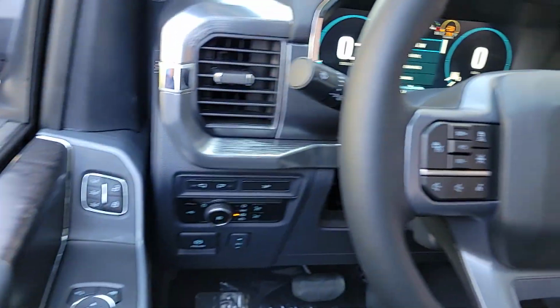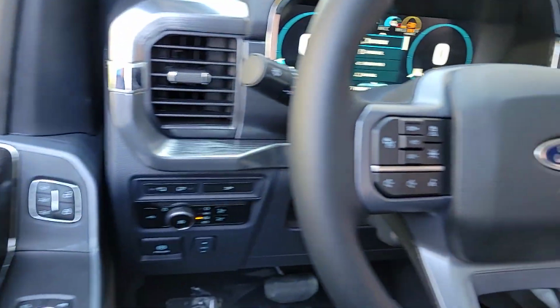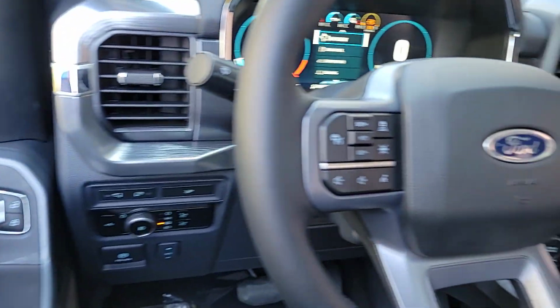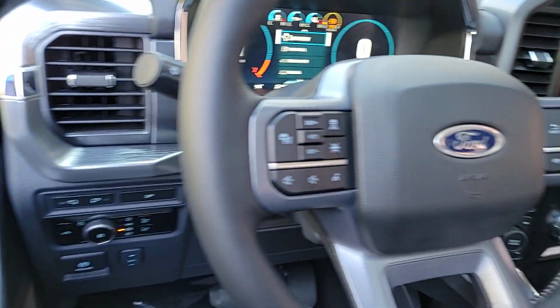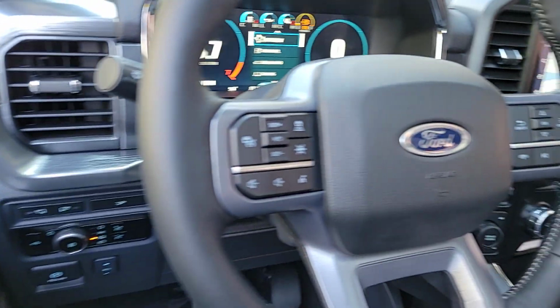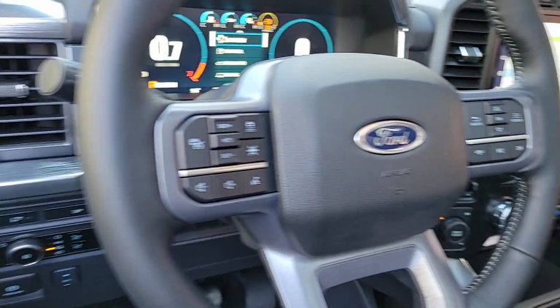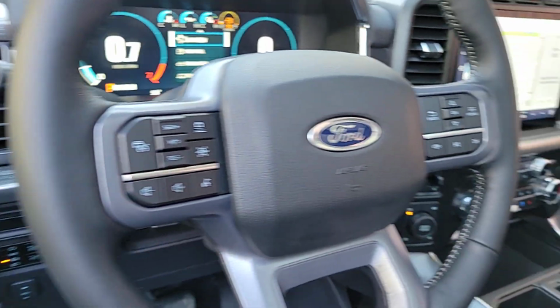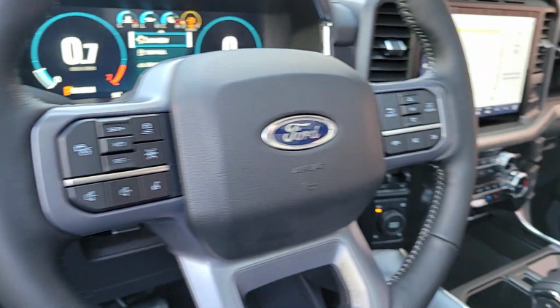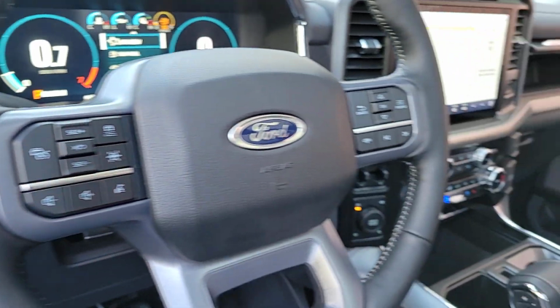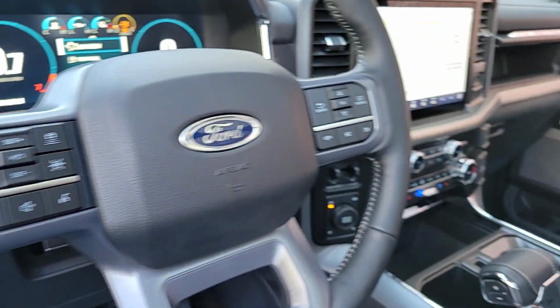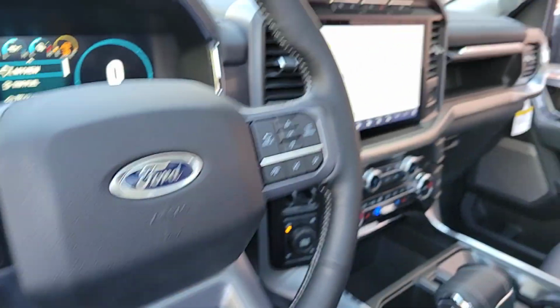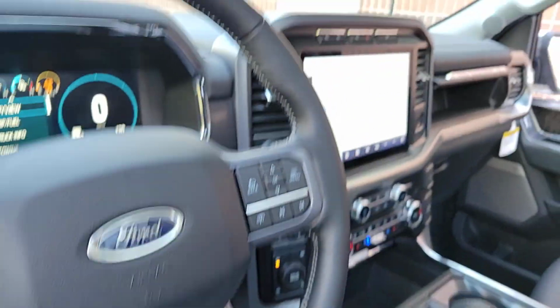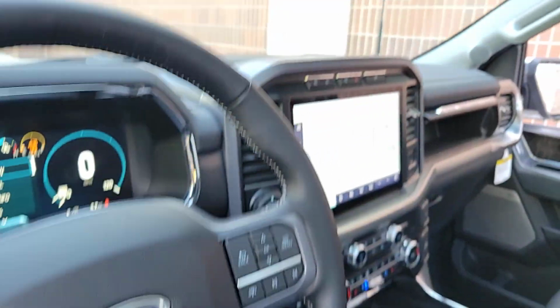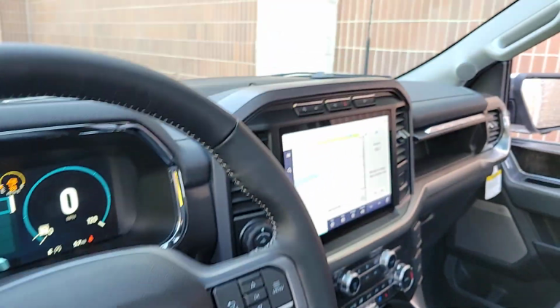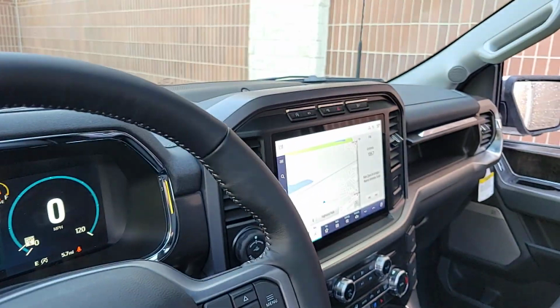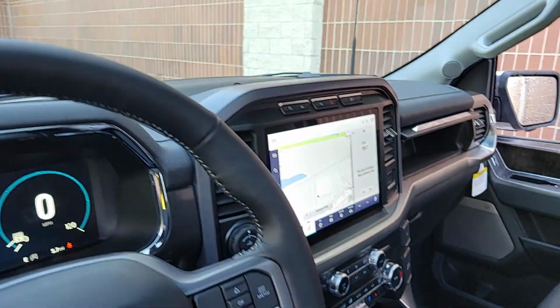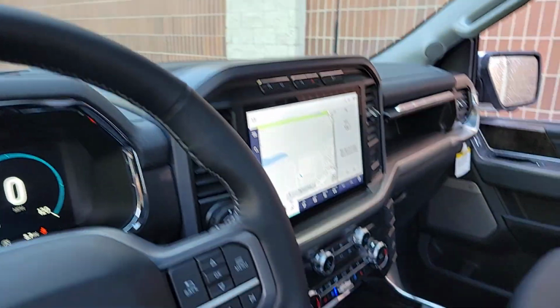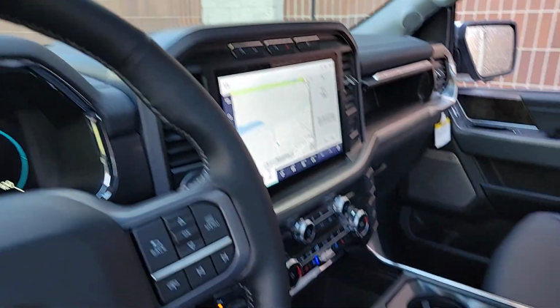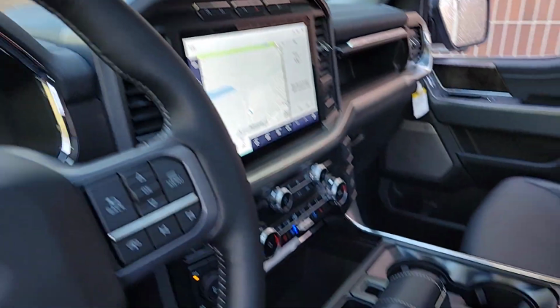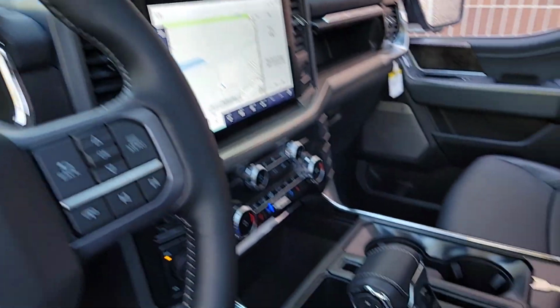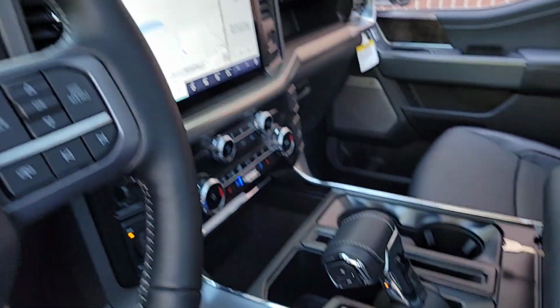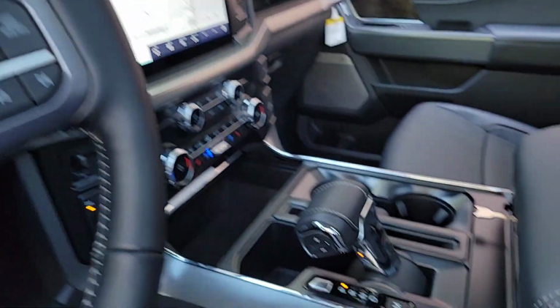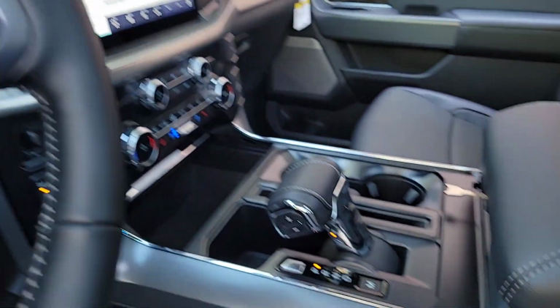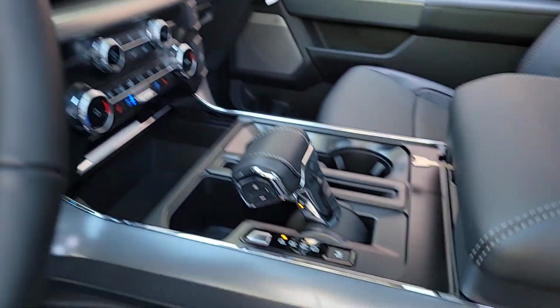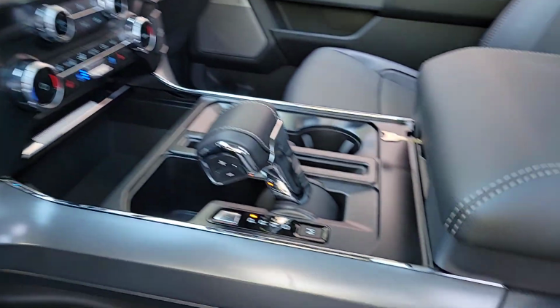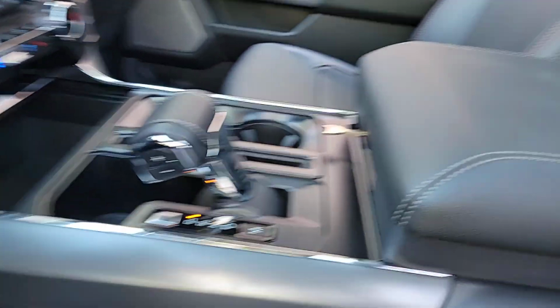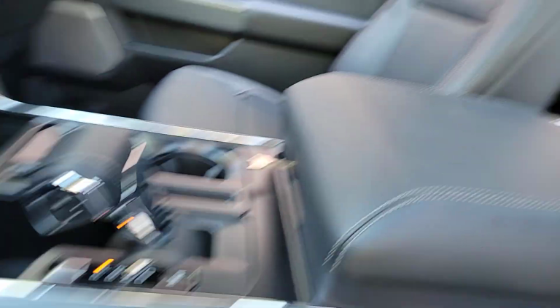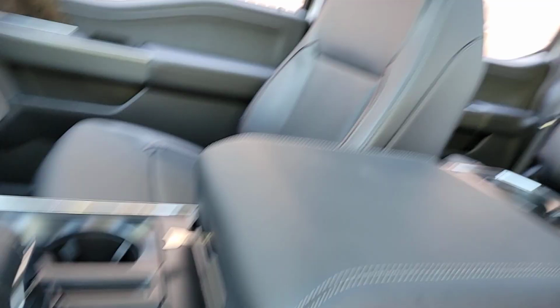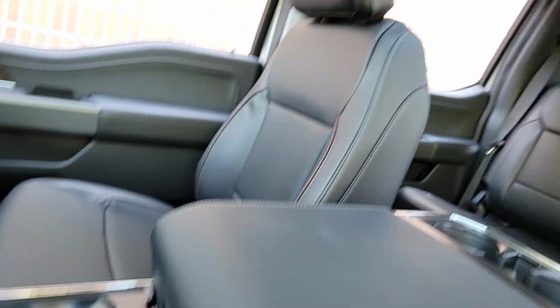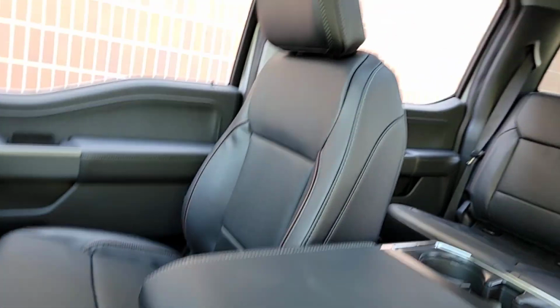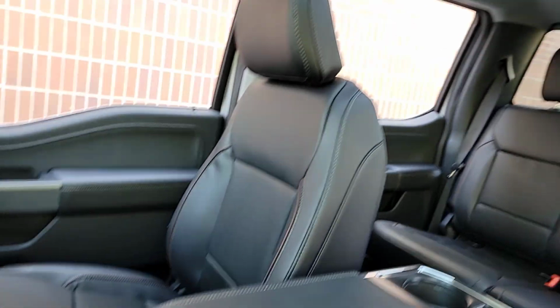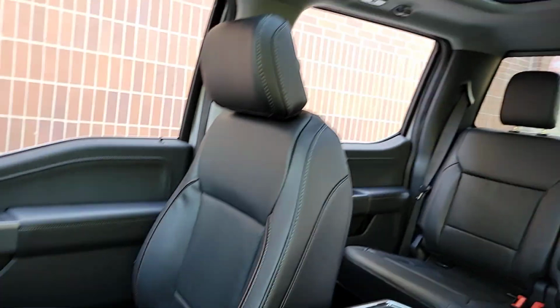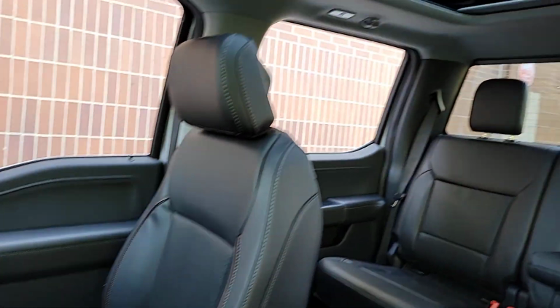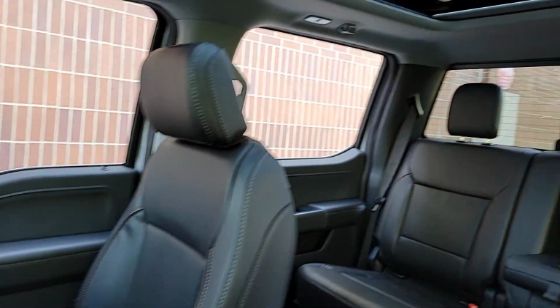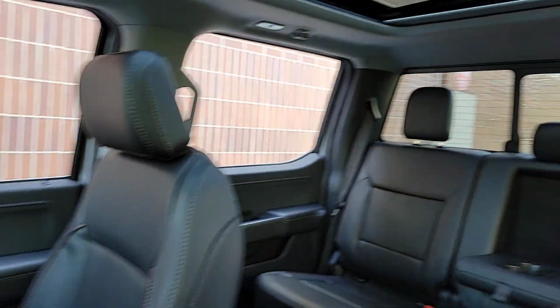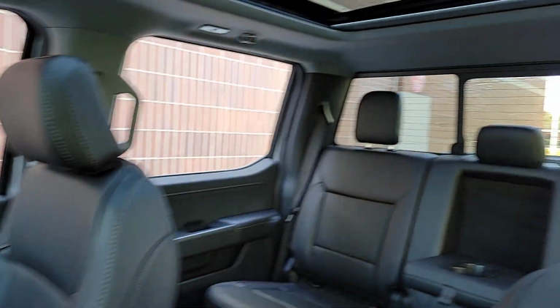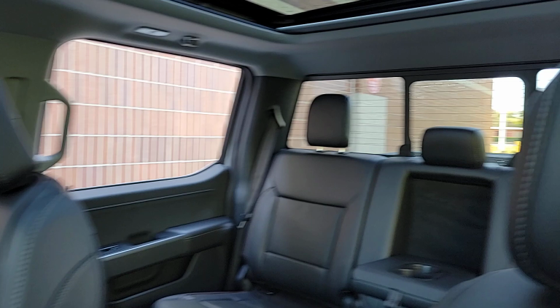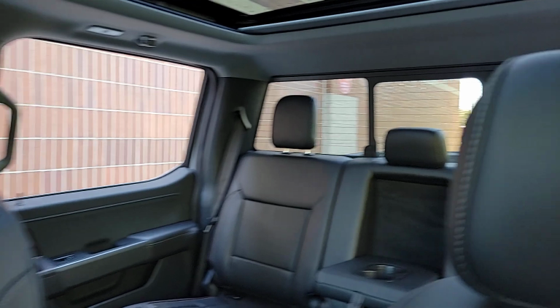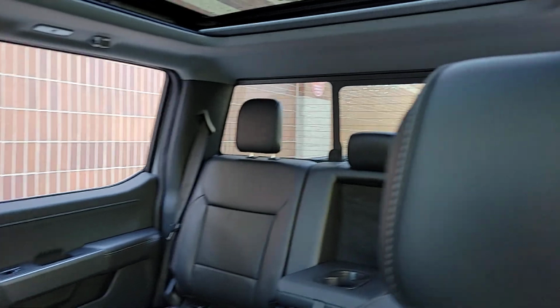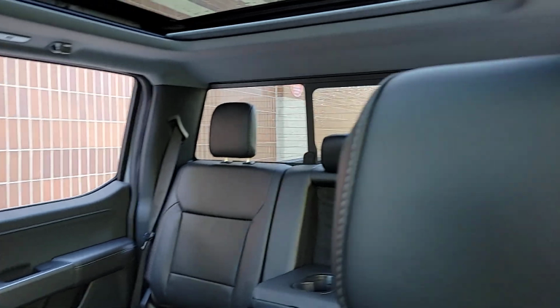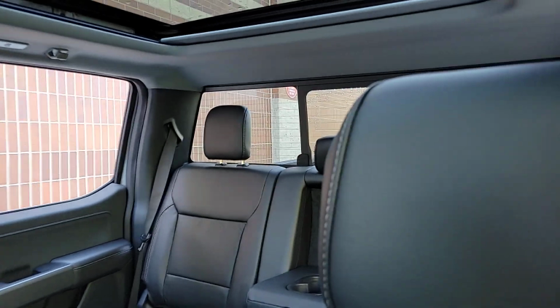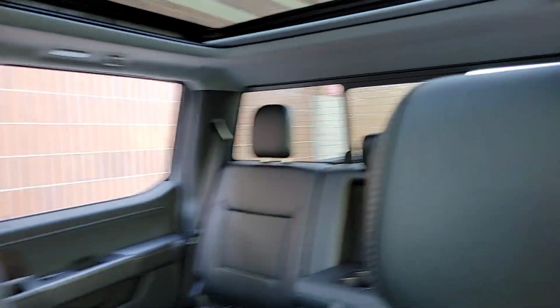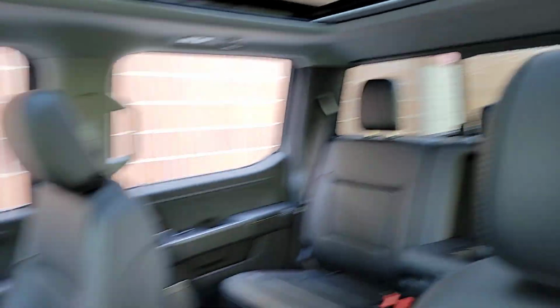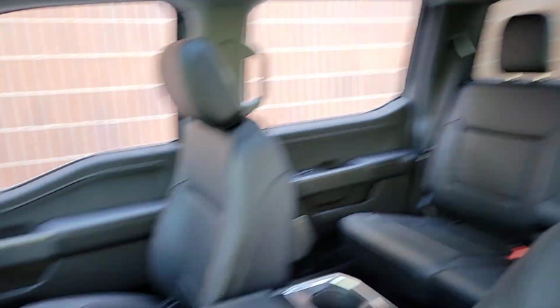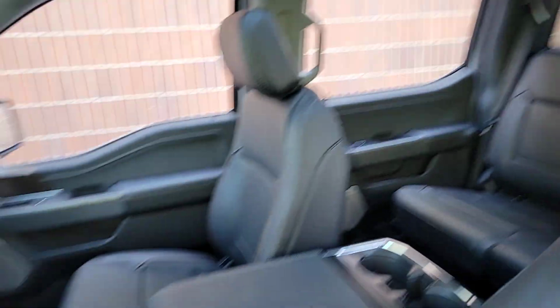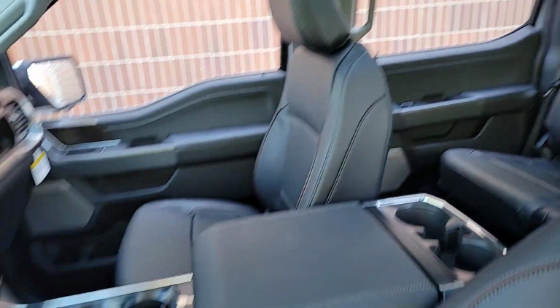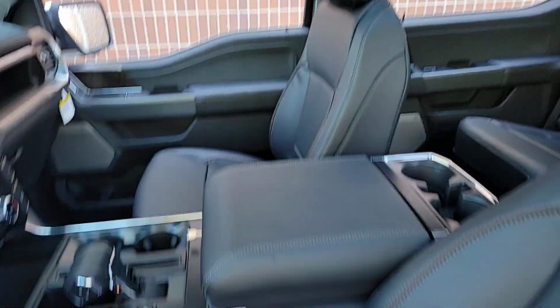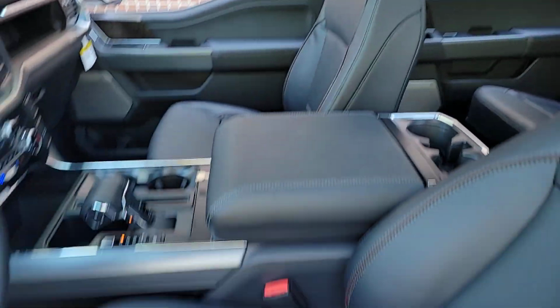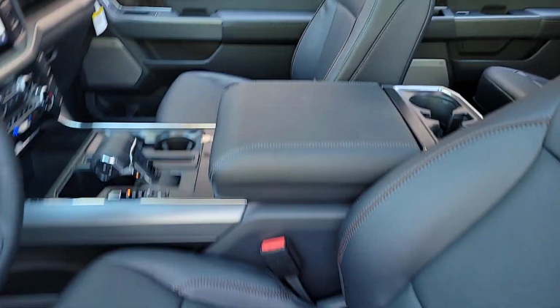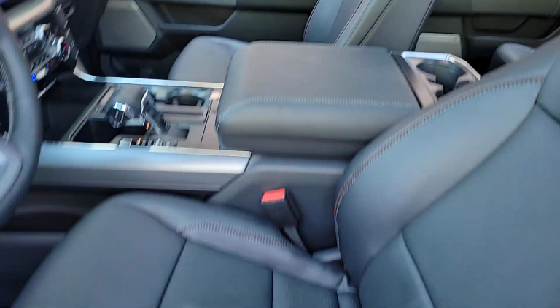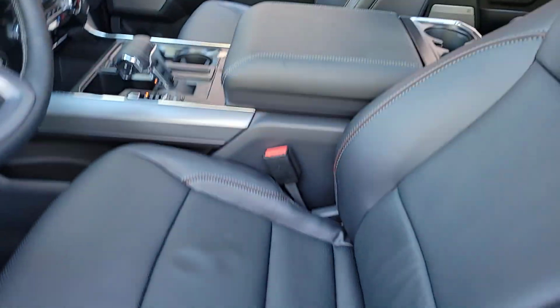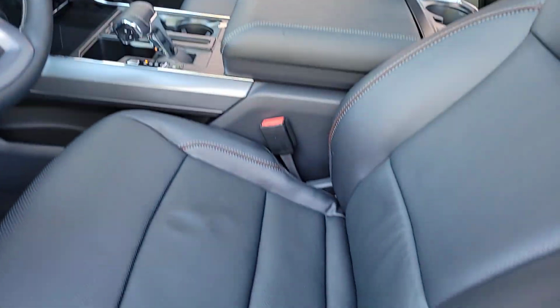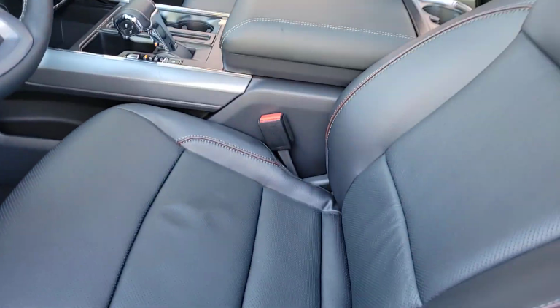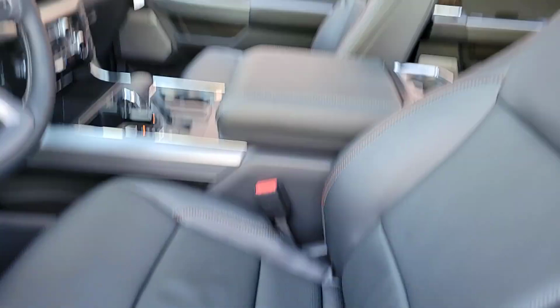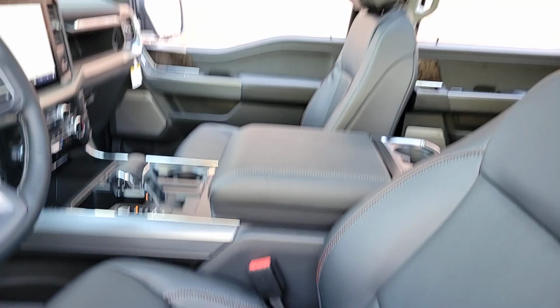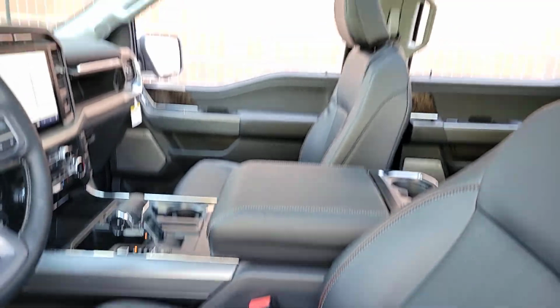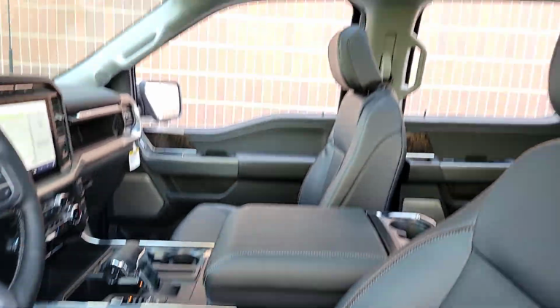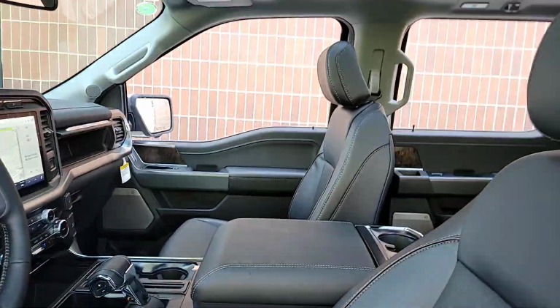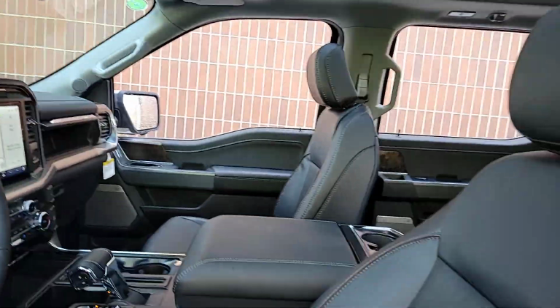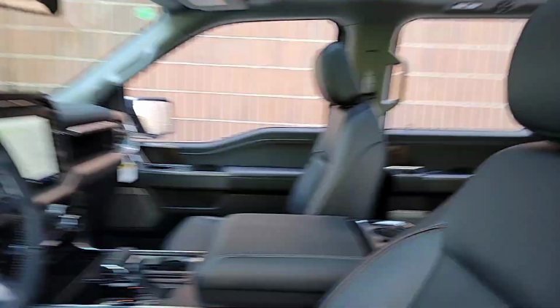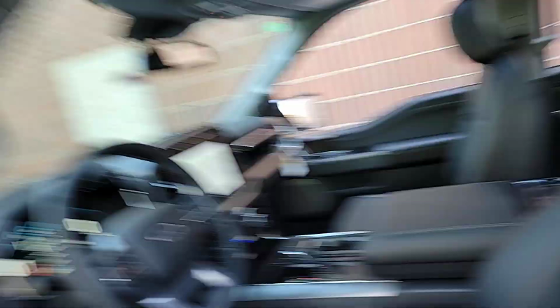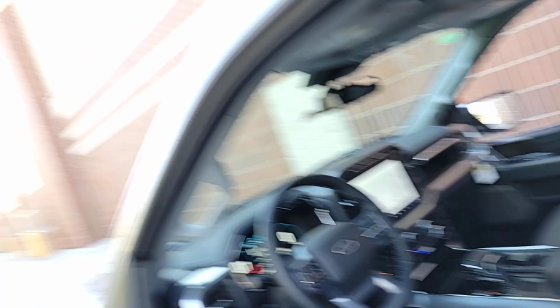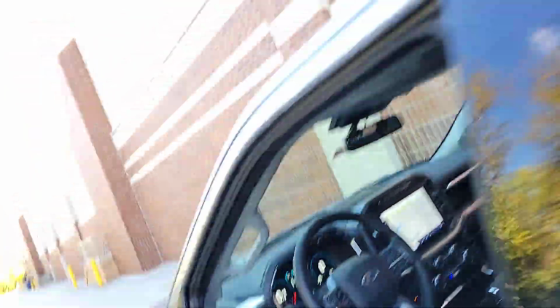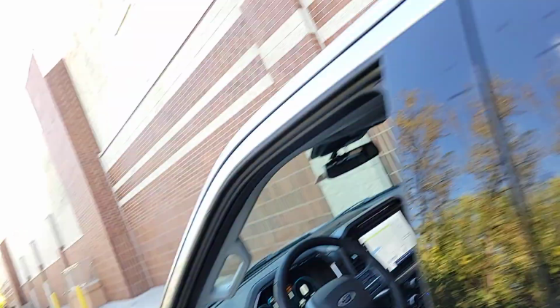Heated steering wheel, 360-degree view car camera, pre-collision system, navigation system, moonroof, bed liner.